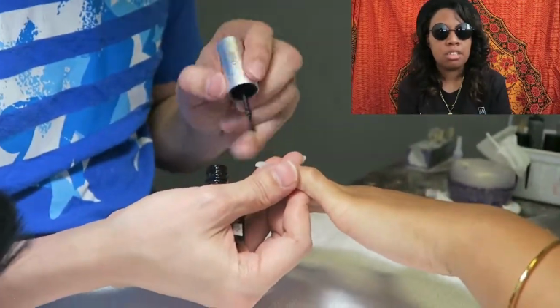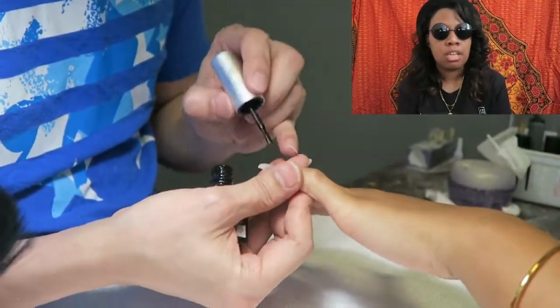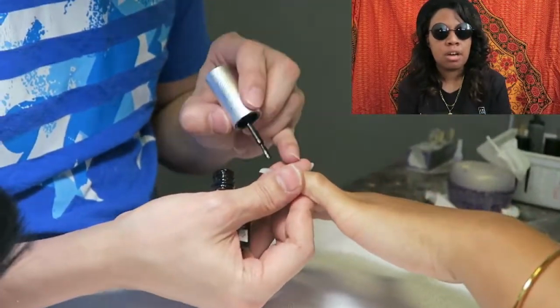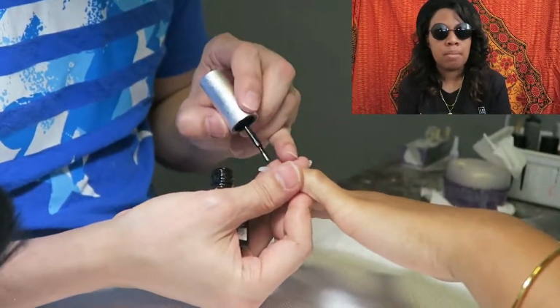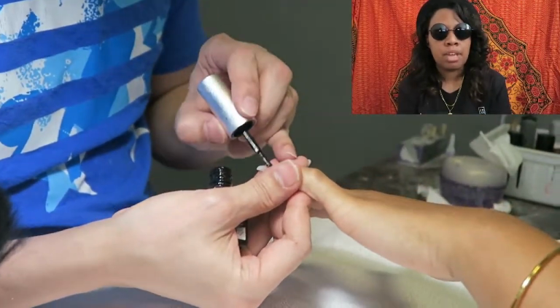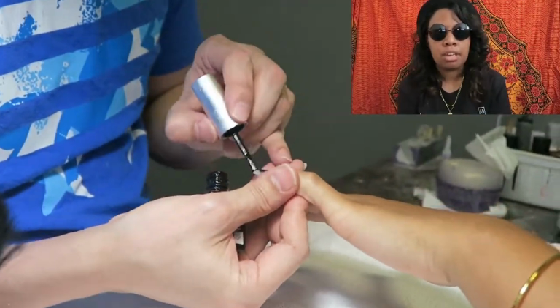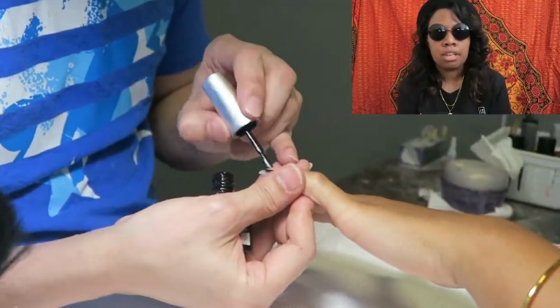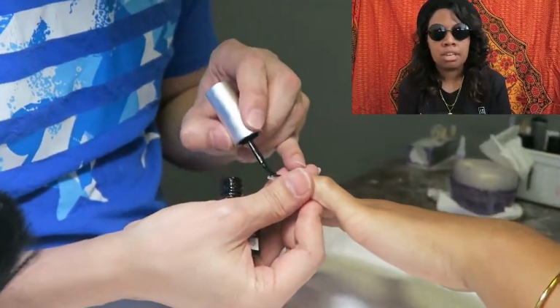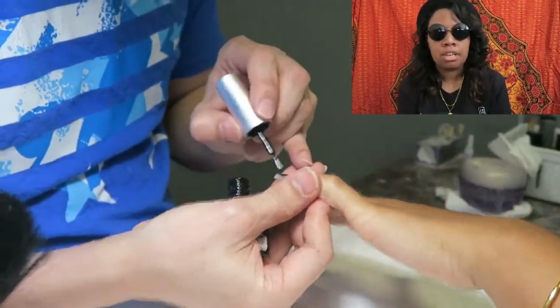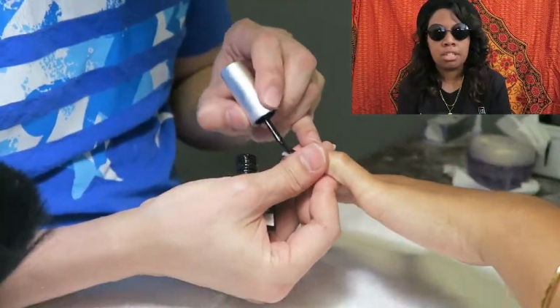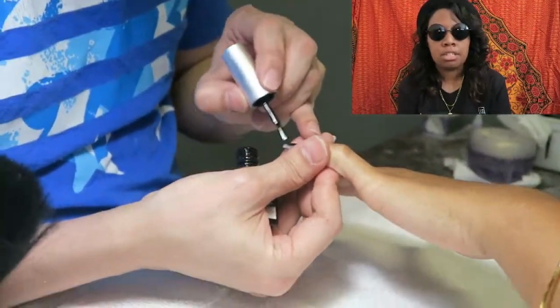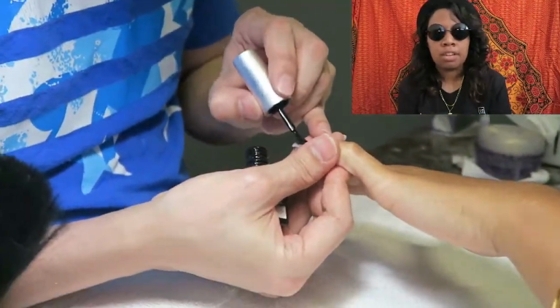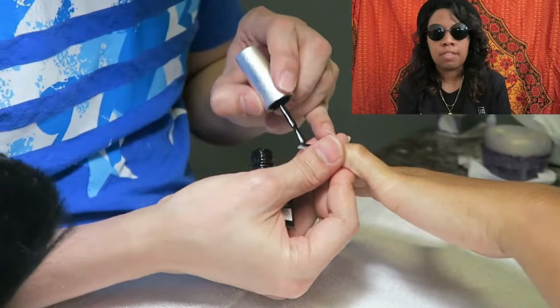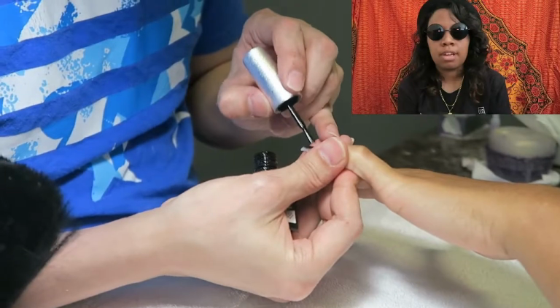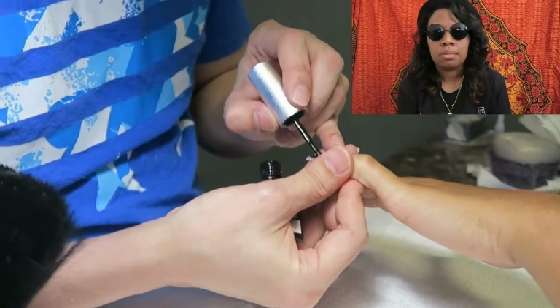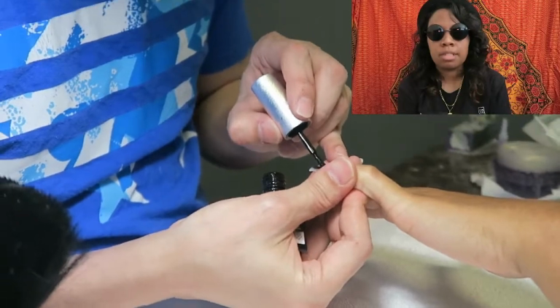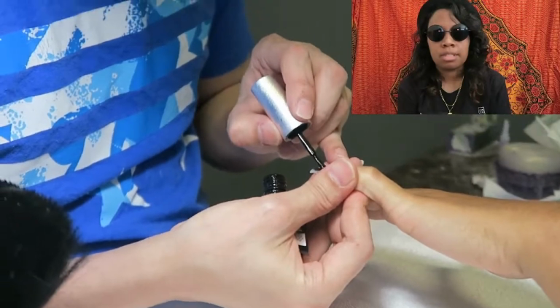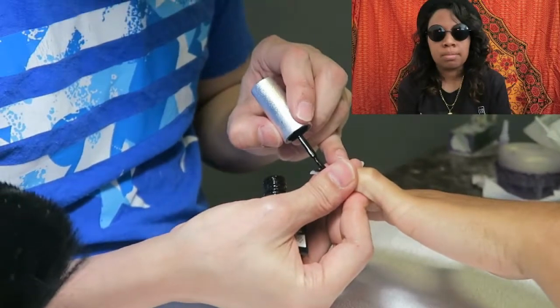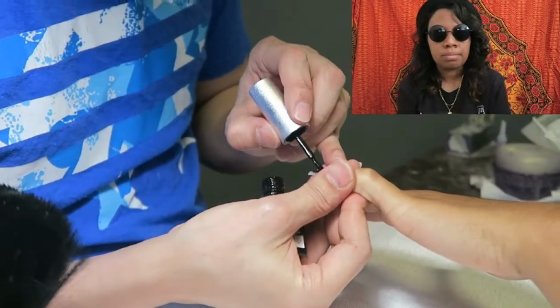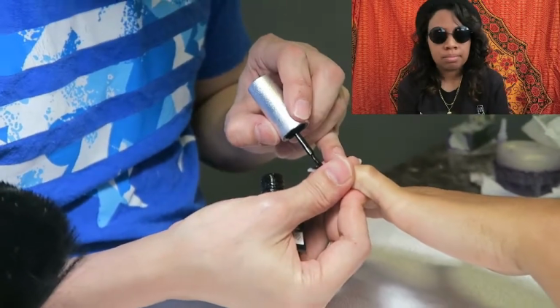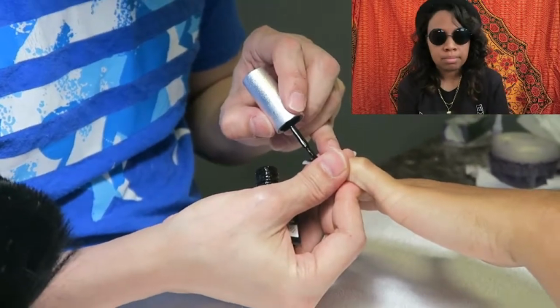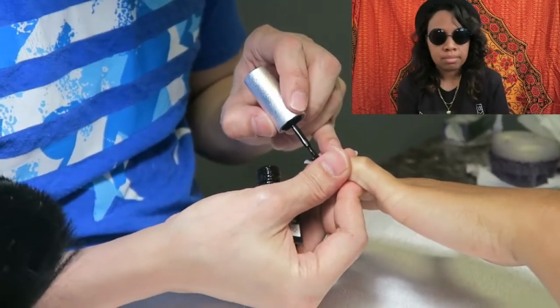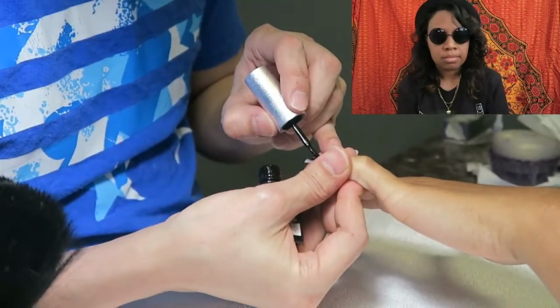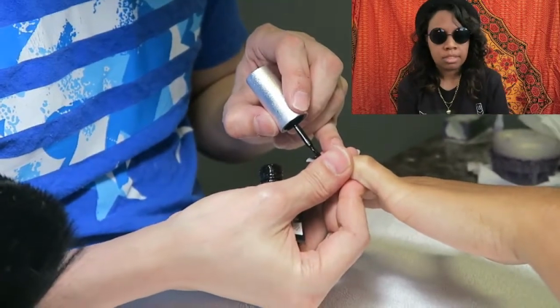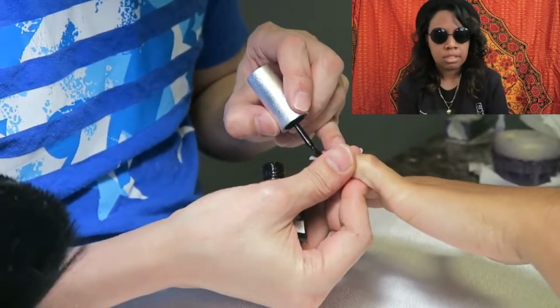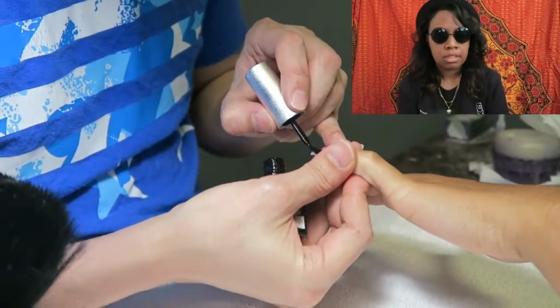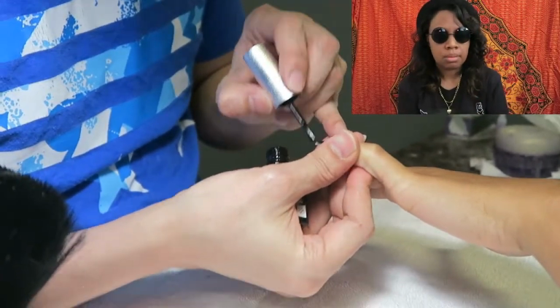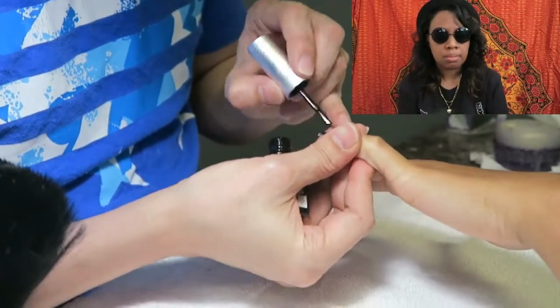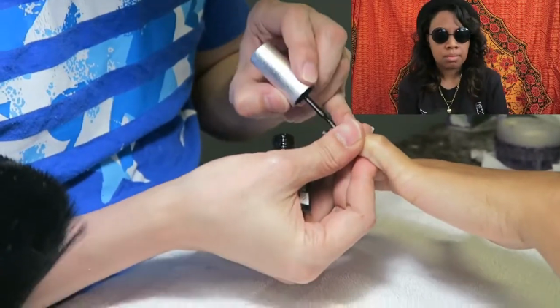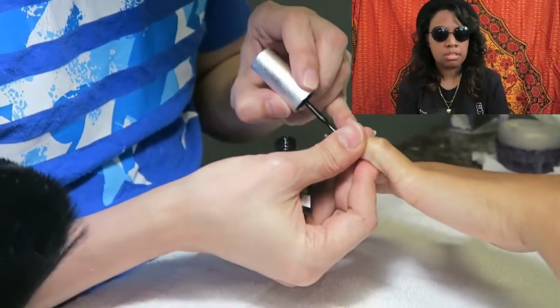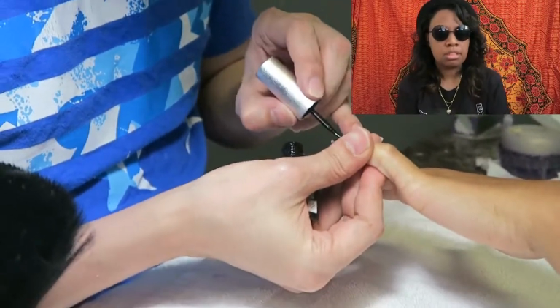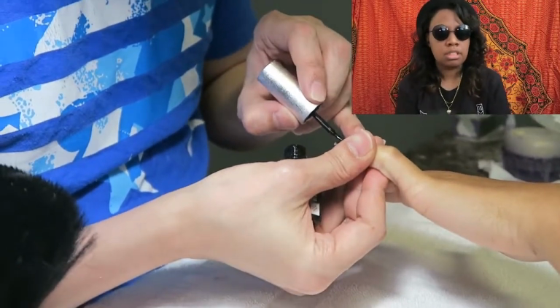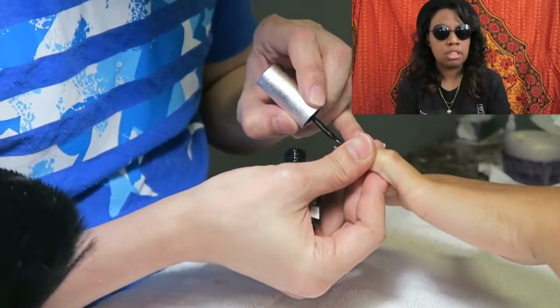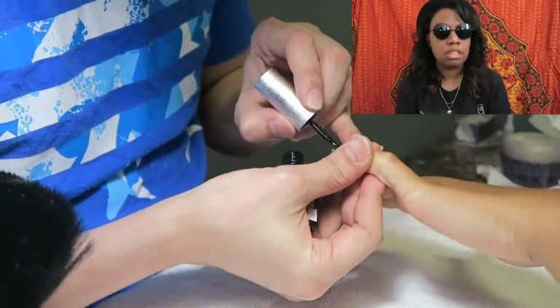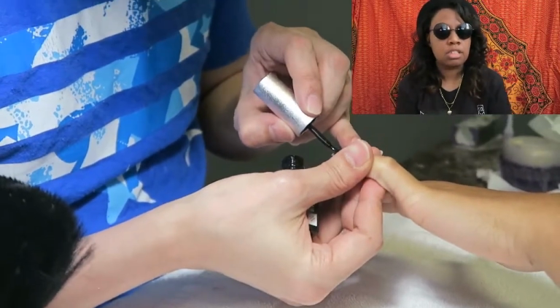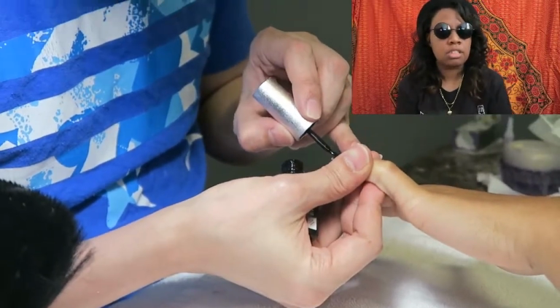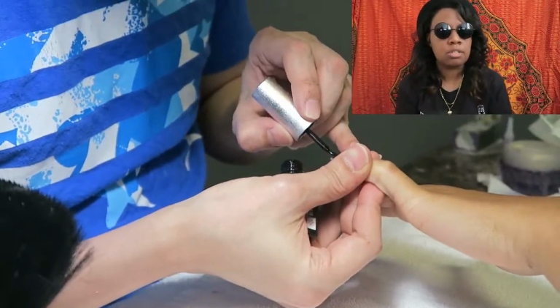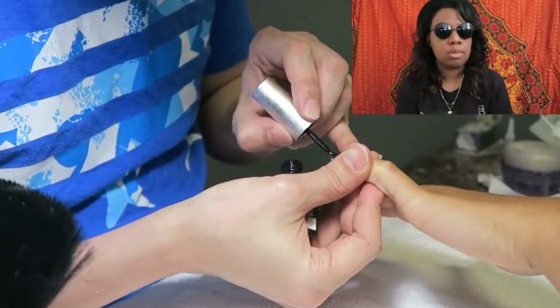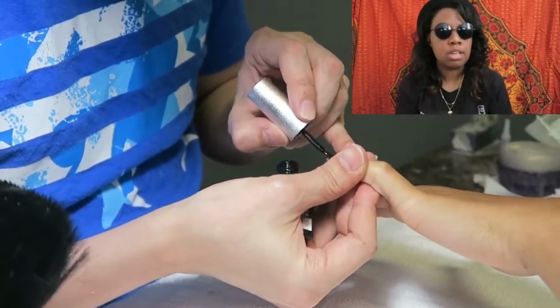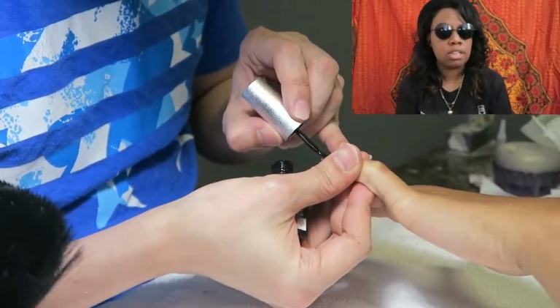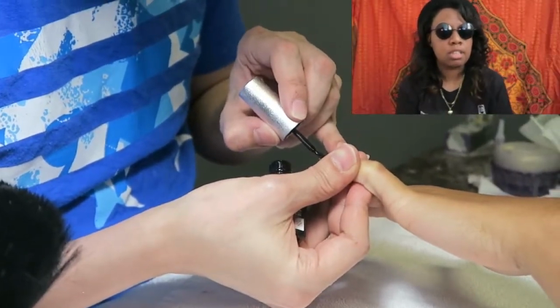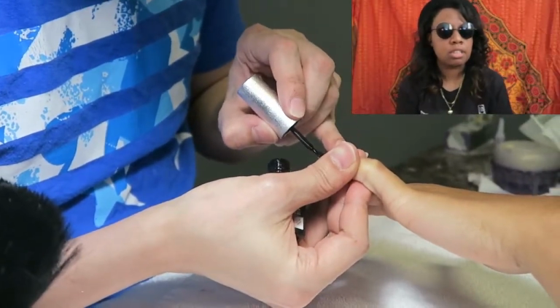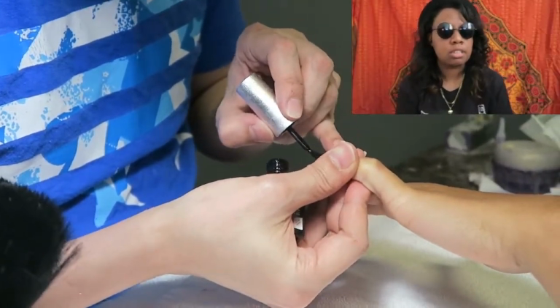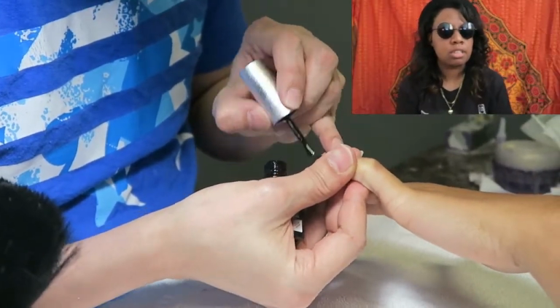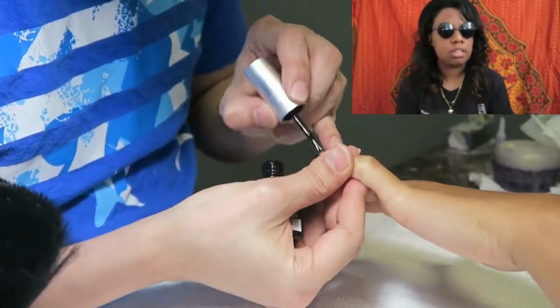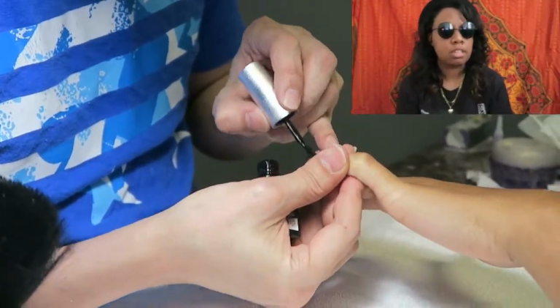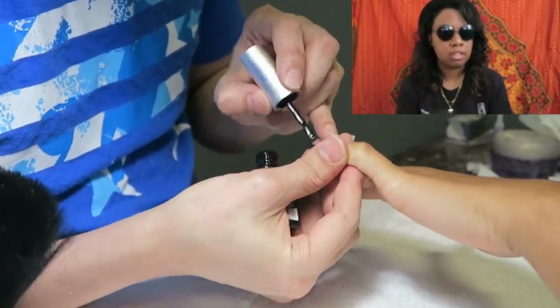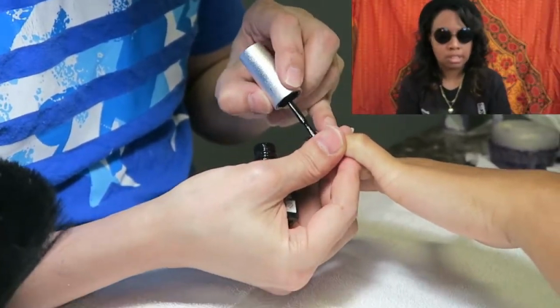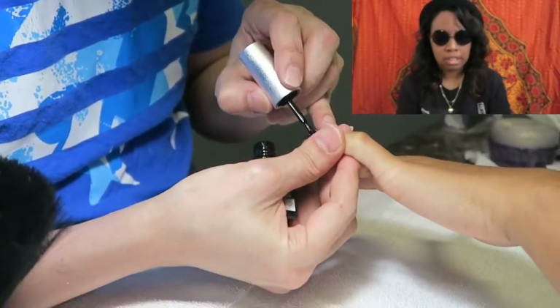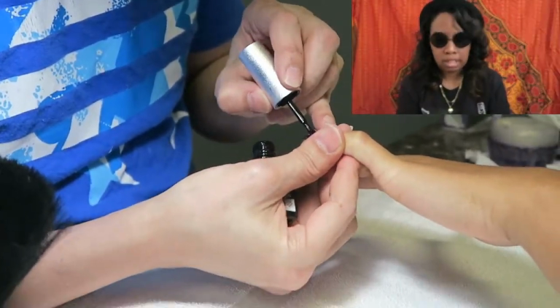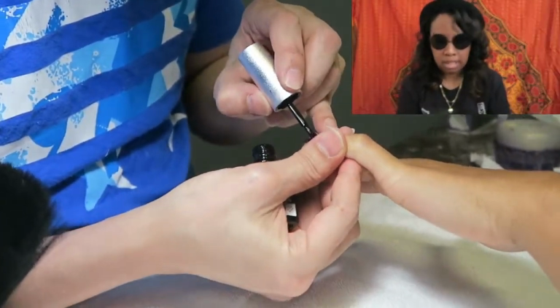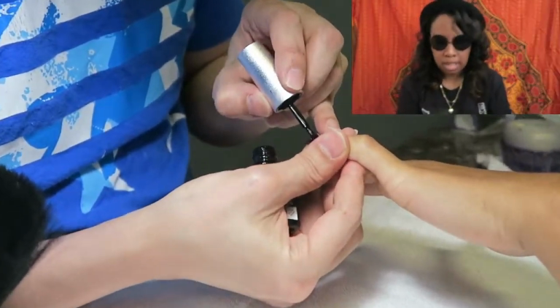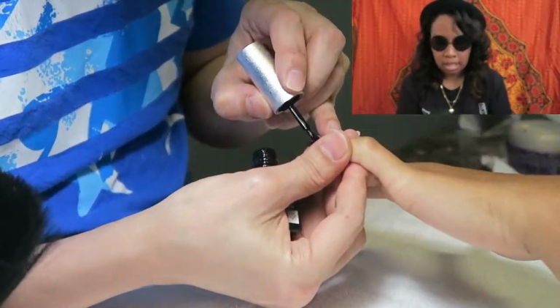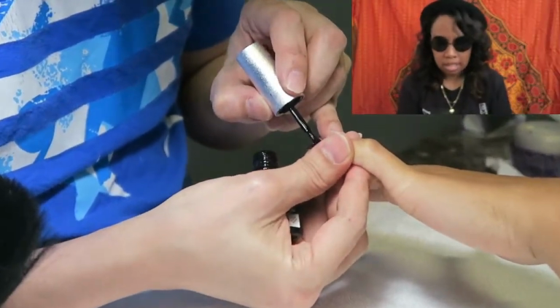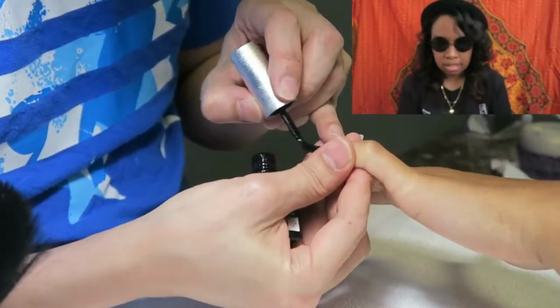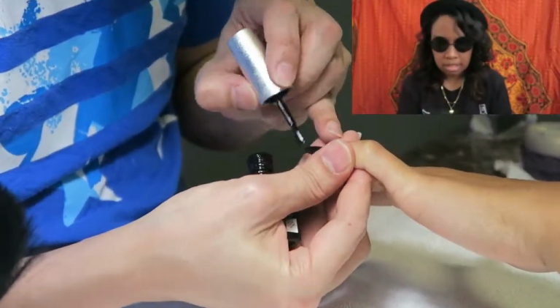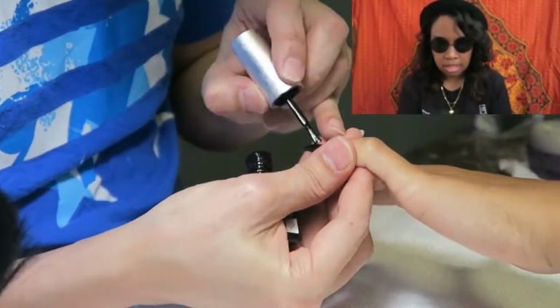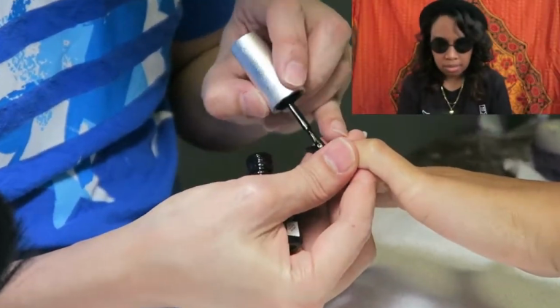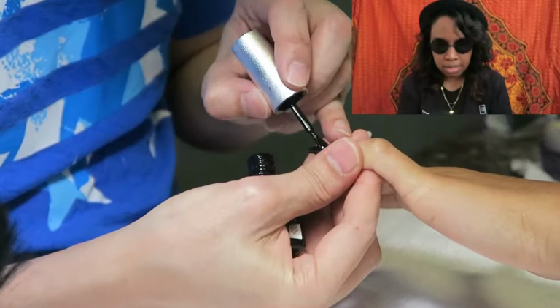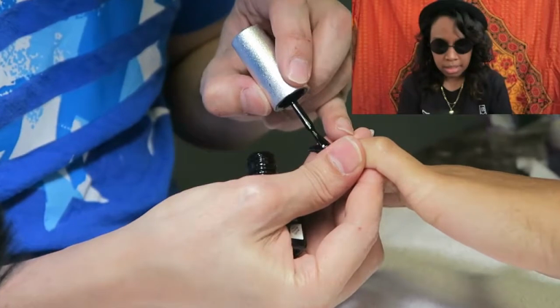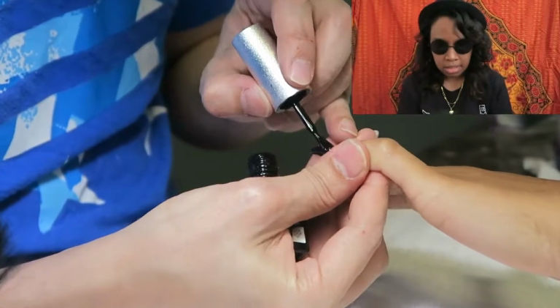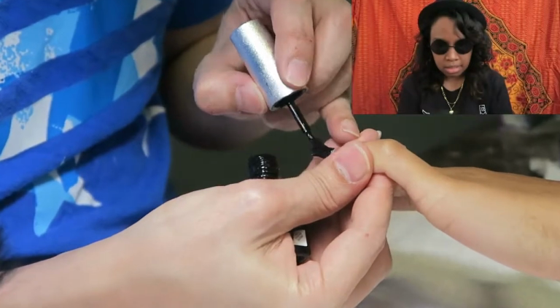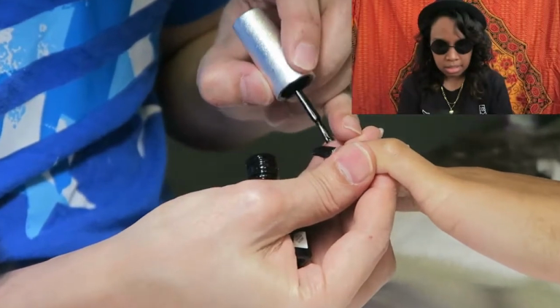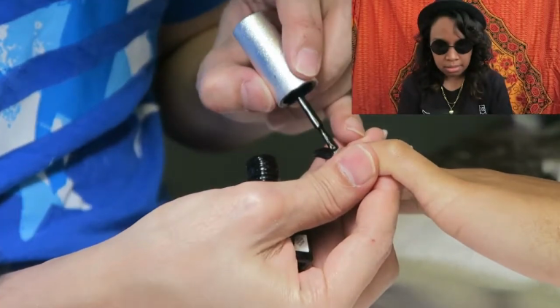Now he's using this black gel polish, and this is where the gel manicure comes in. She's getting two manicures — an acrylic and a gel manicure.